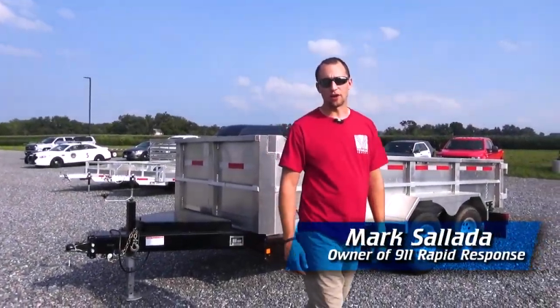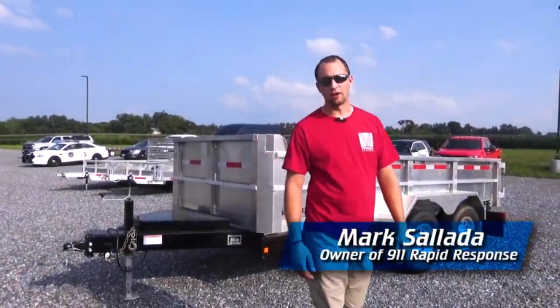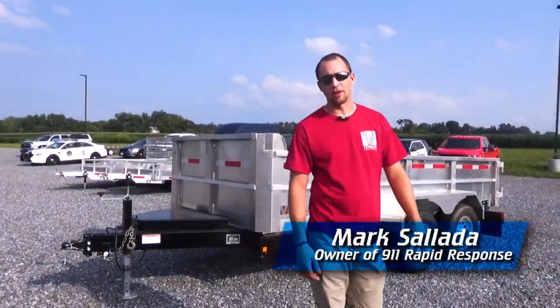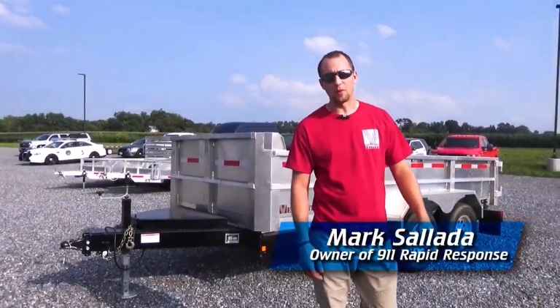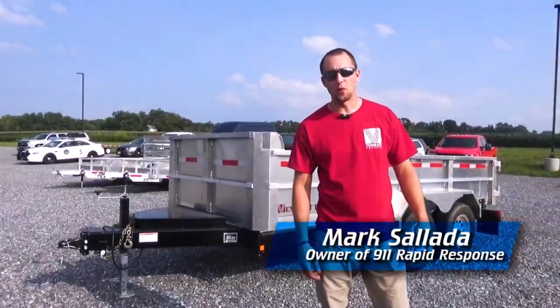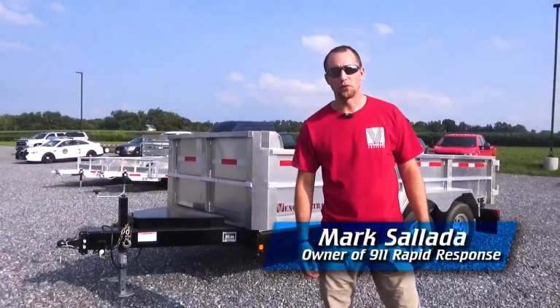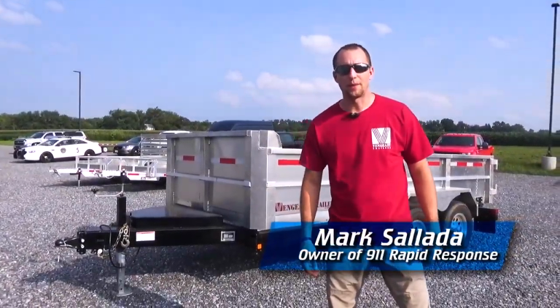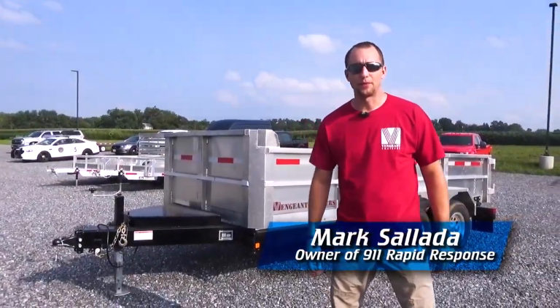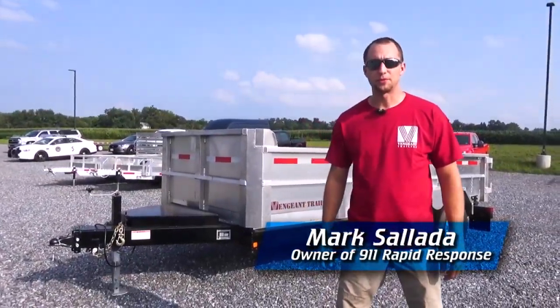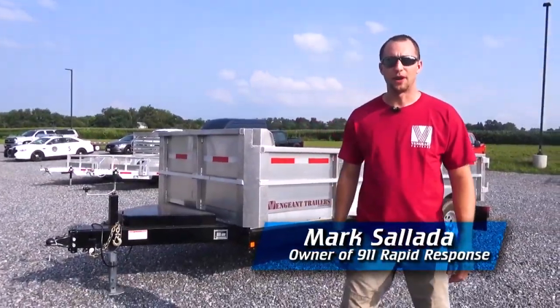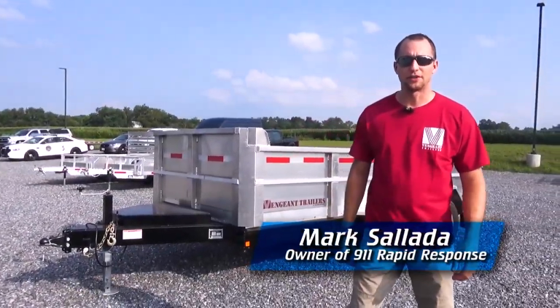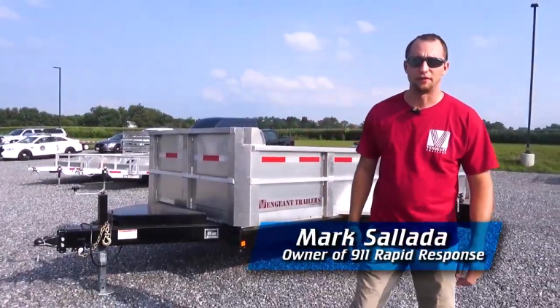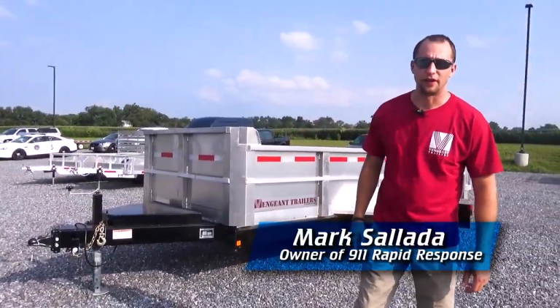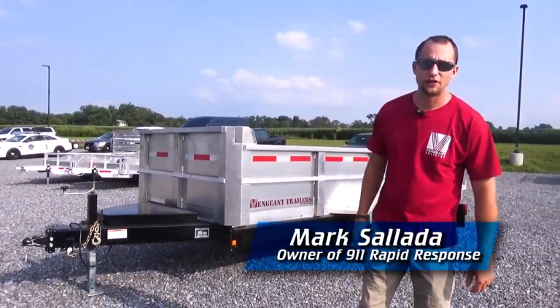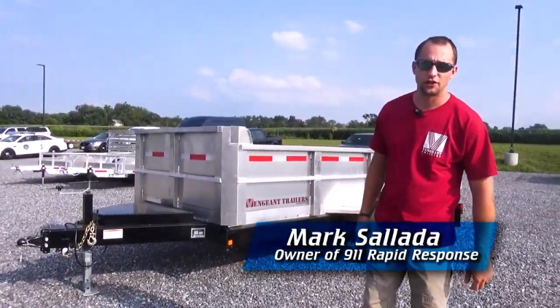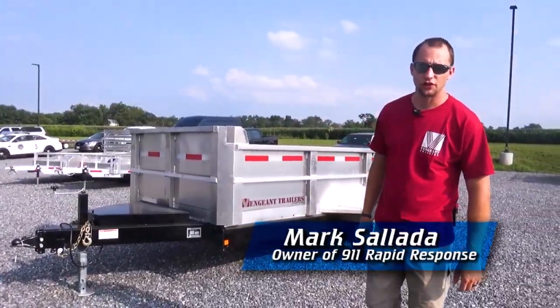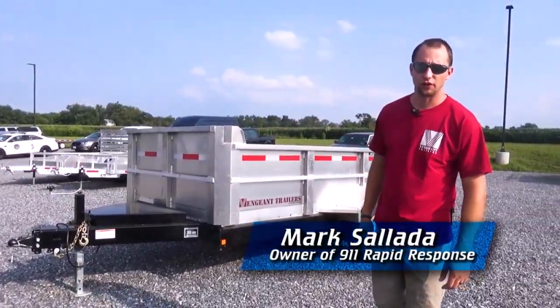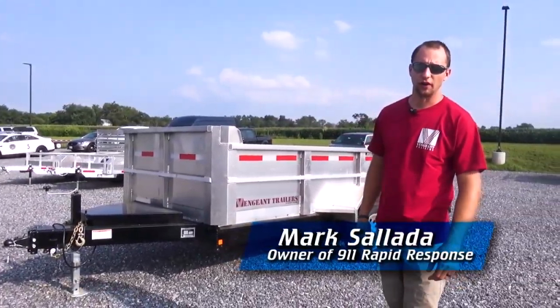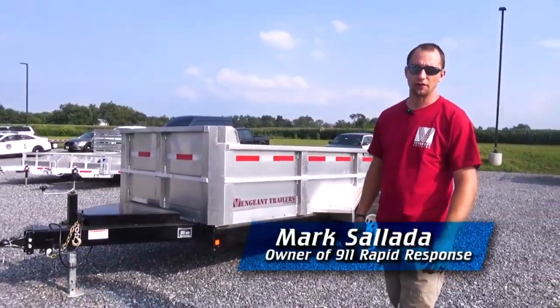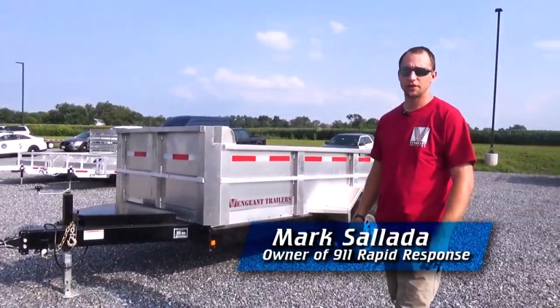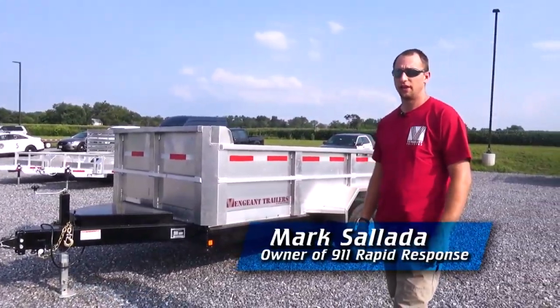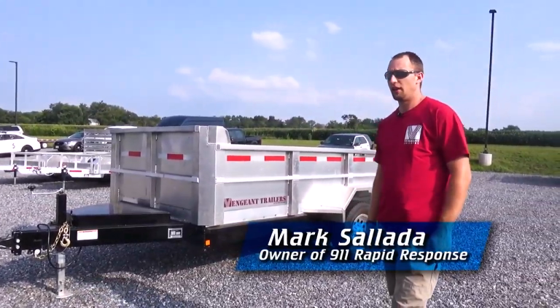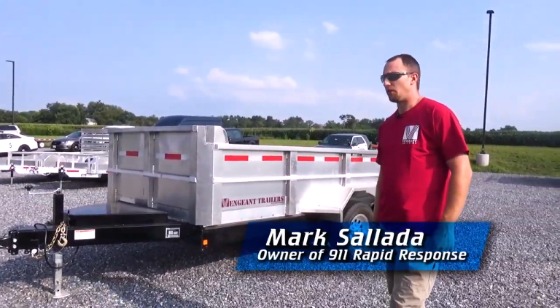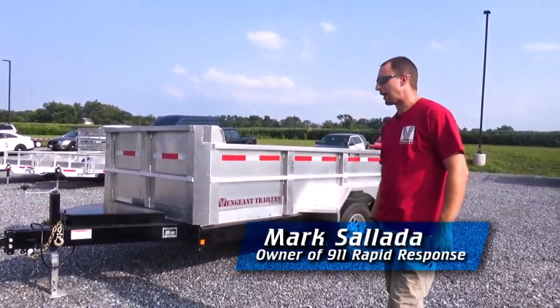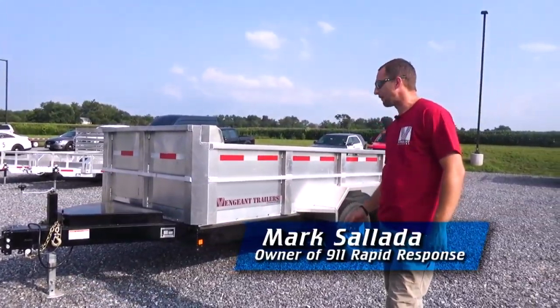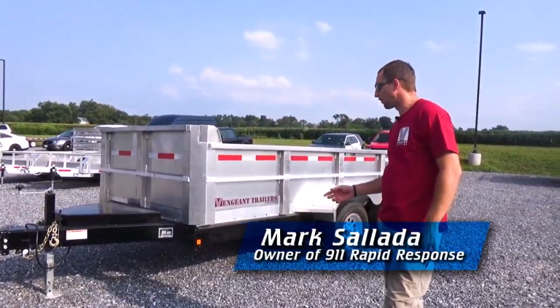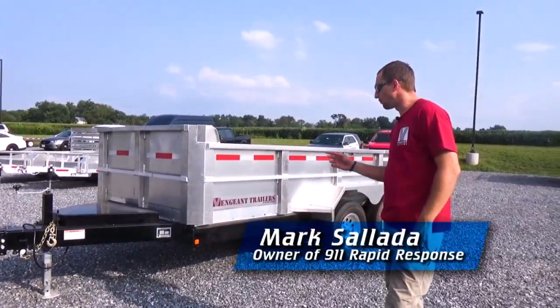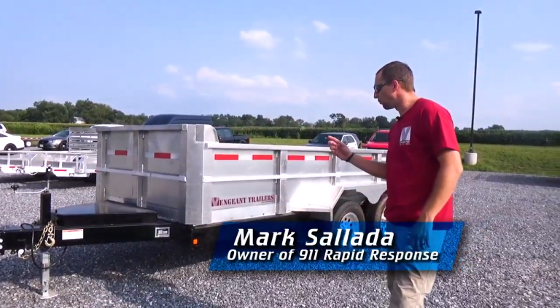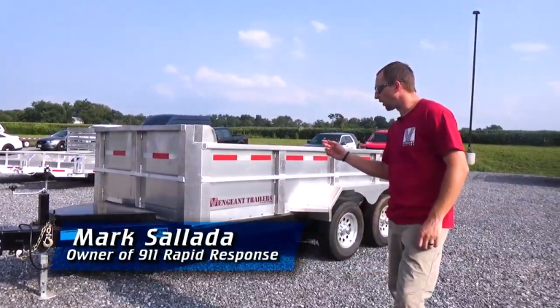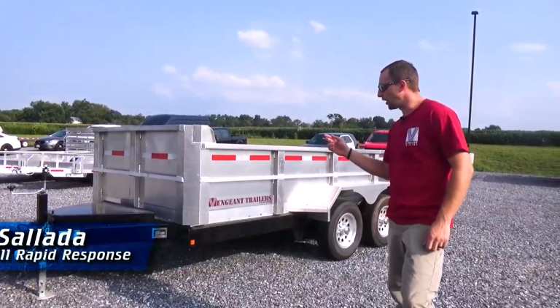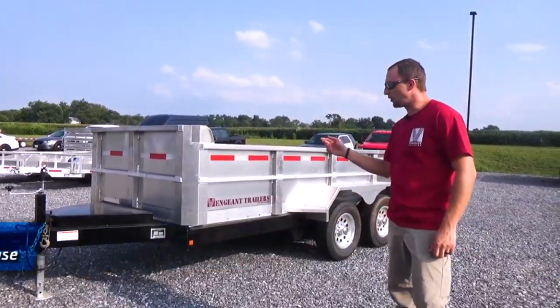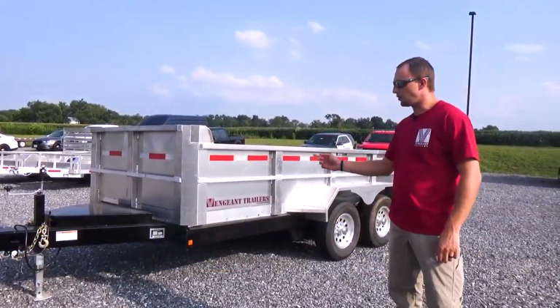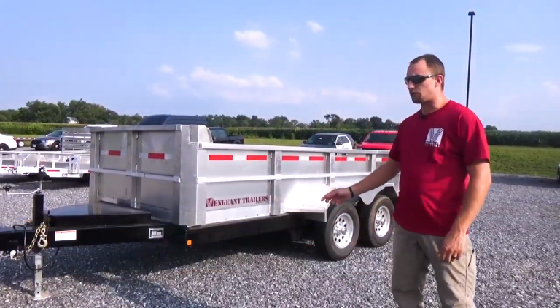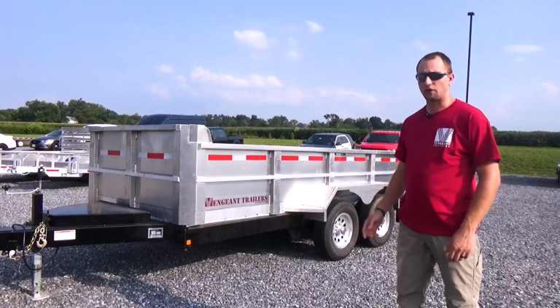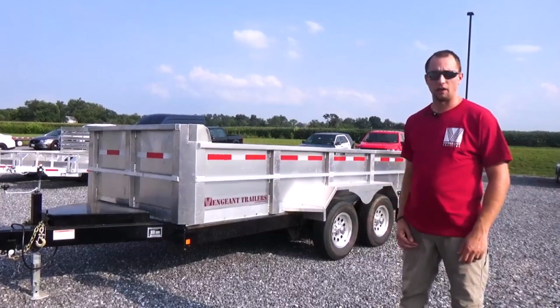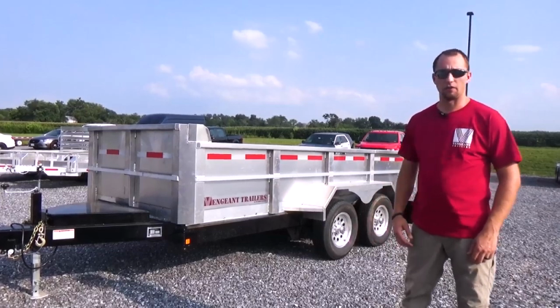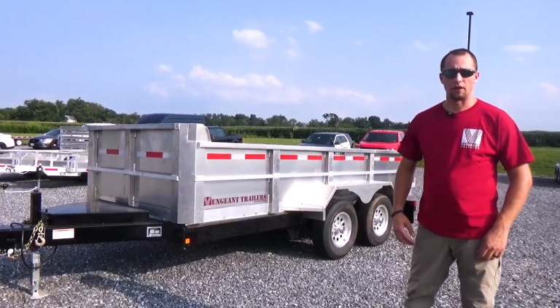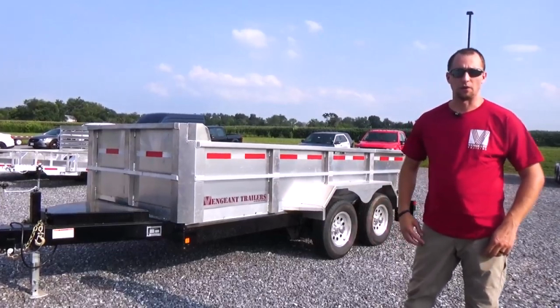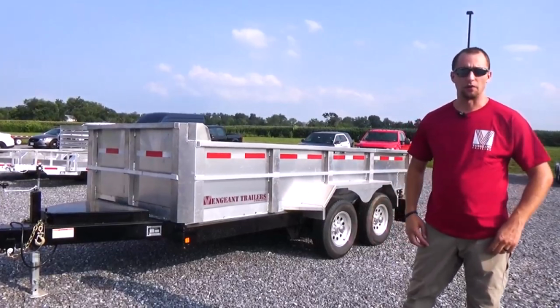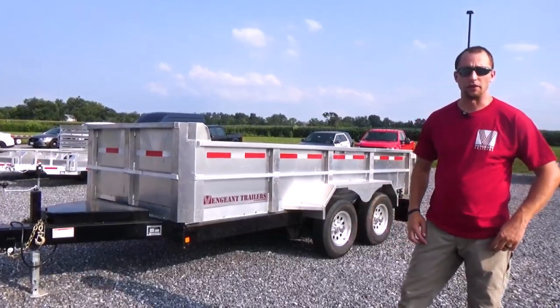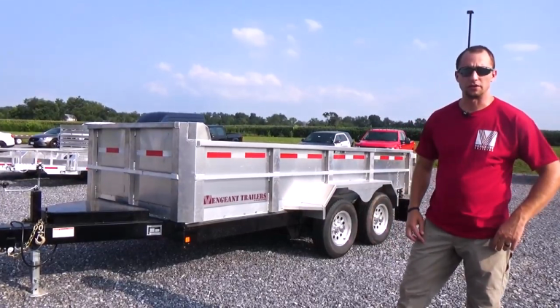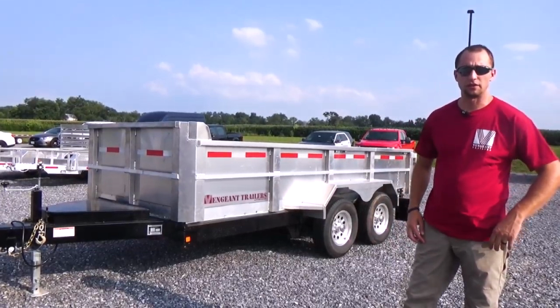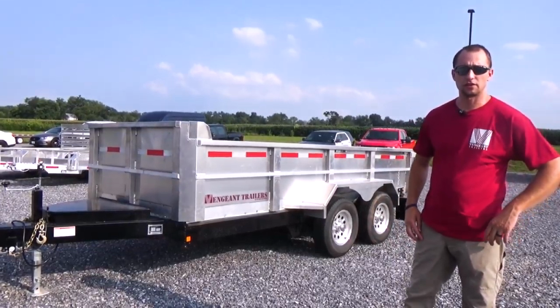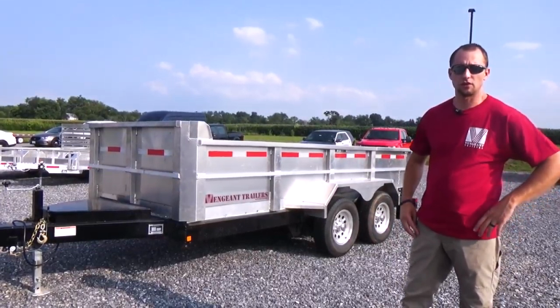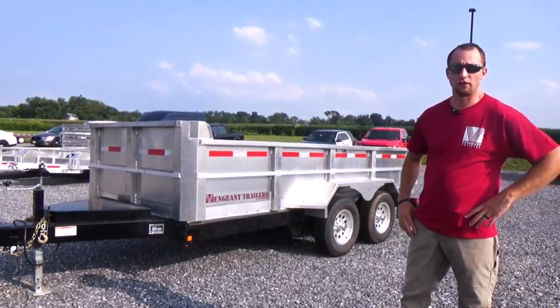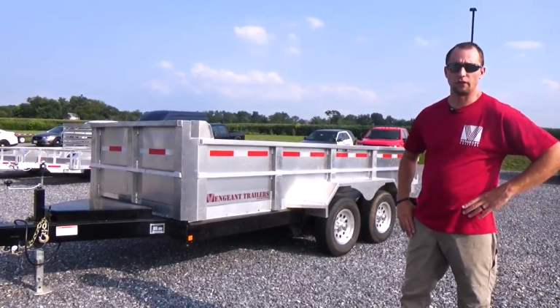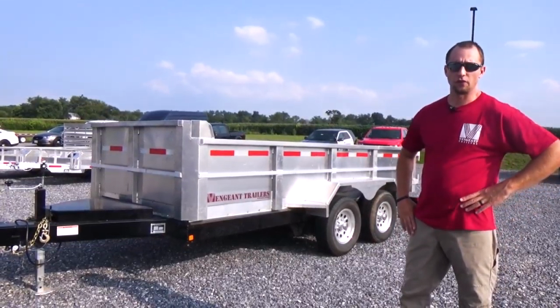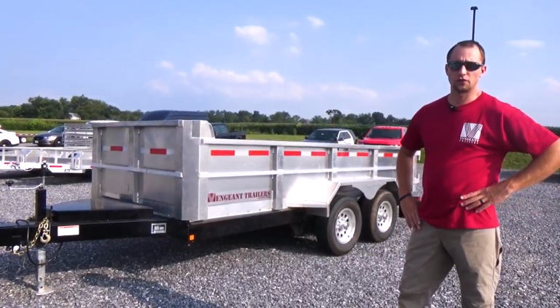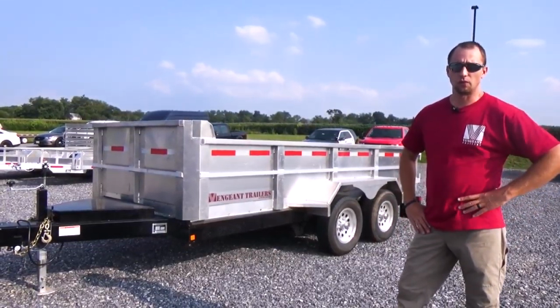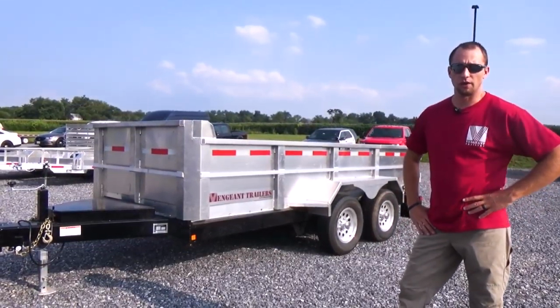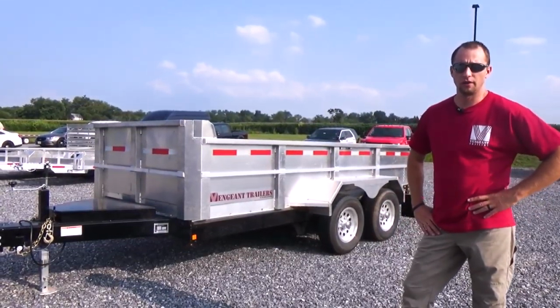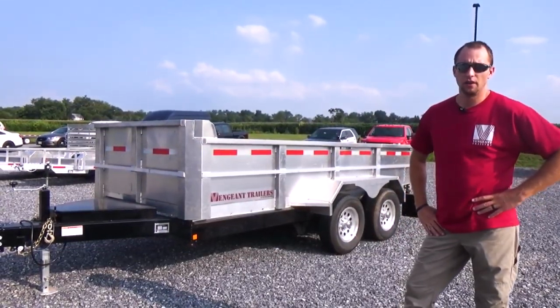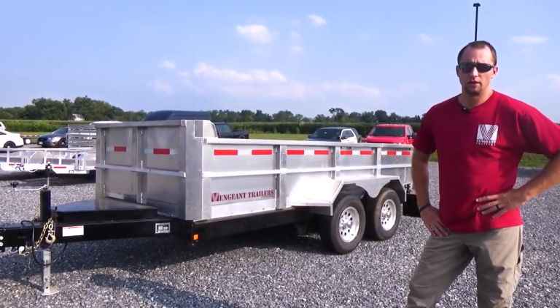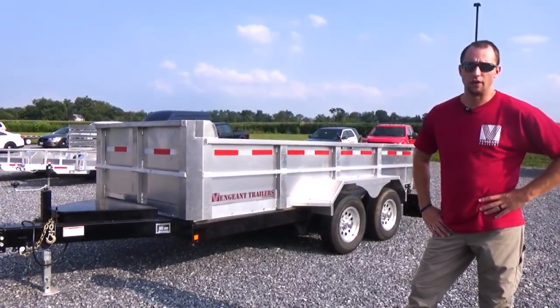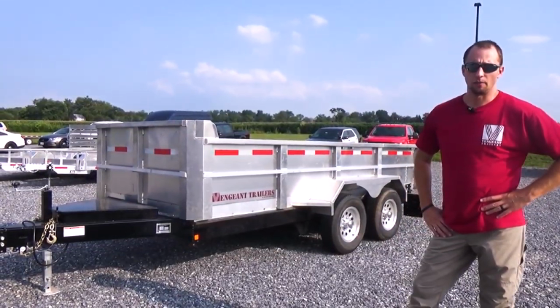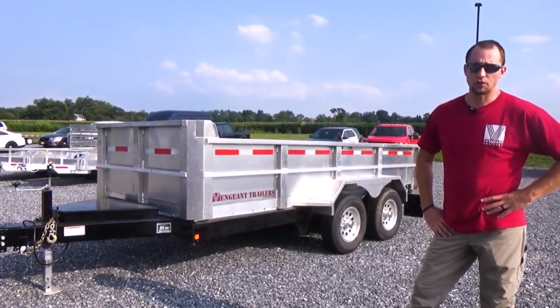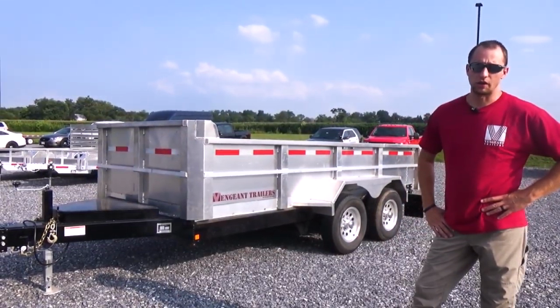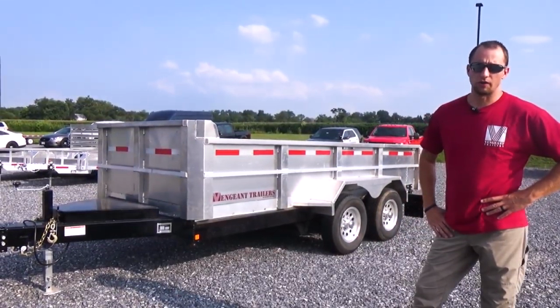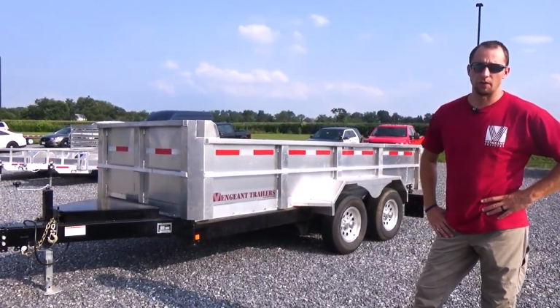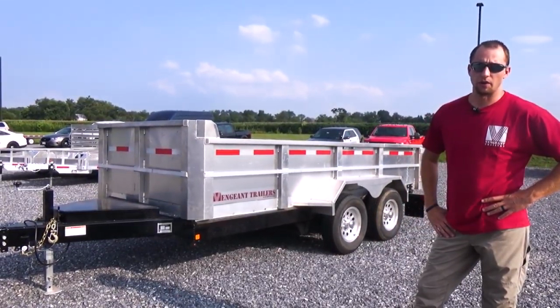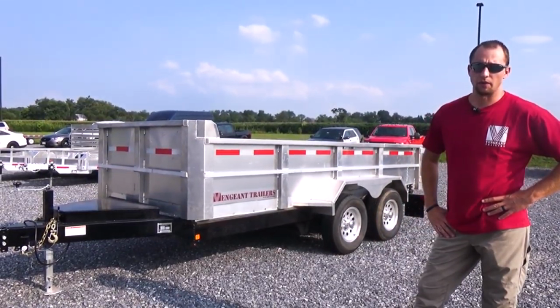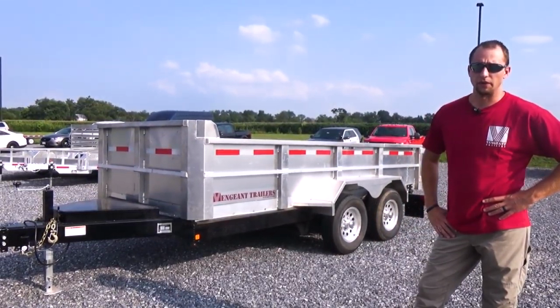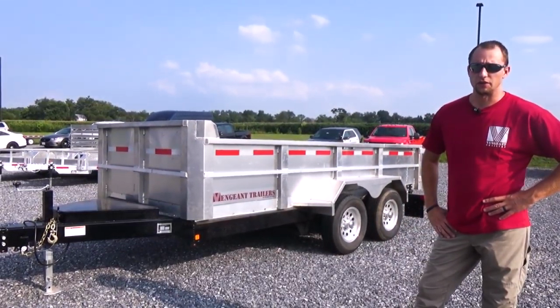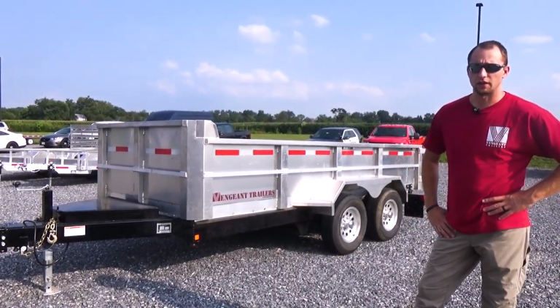Mark here at 9-1-1 Rapid Response and Vengeant Trailers. We have our brand new trailer that we're releasing. This is our first run dump trailer that we are releasing.